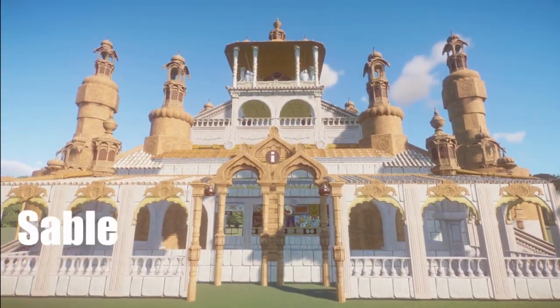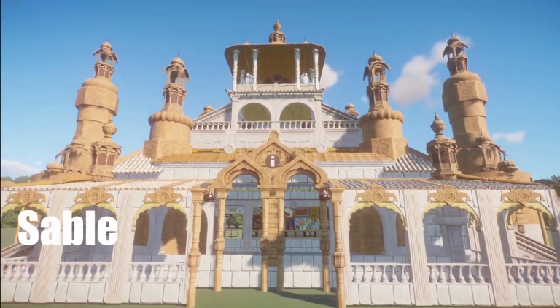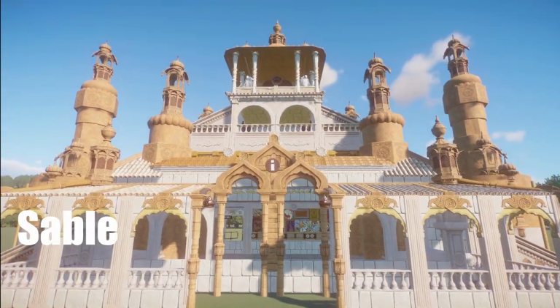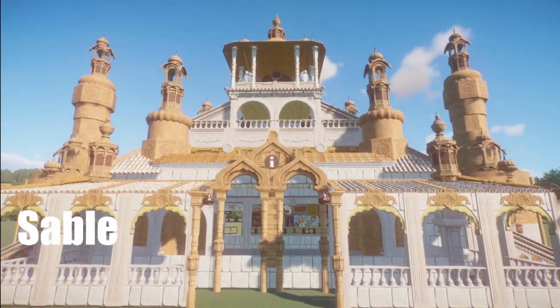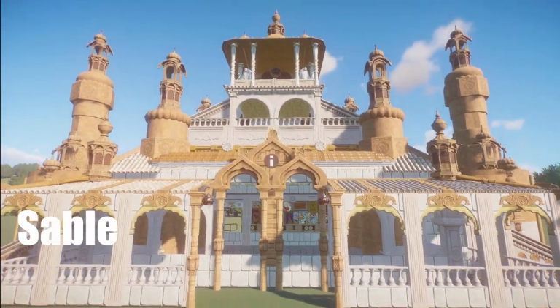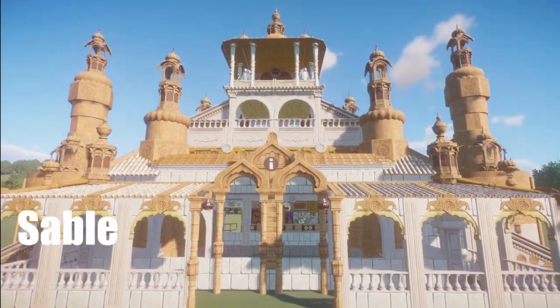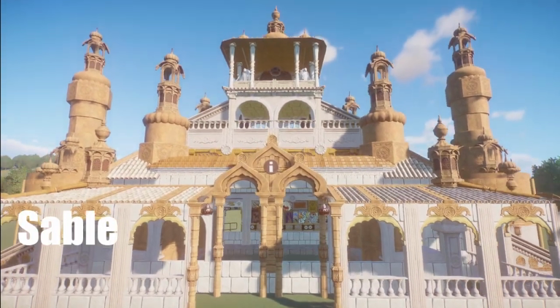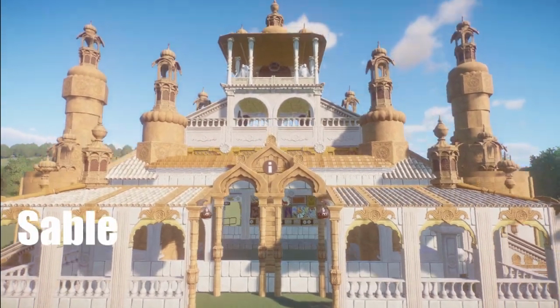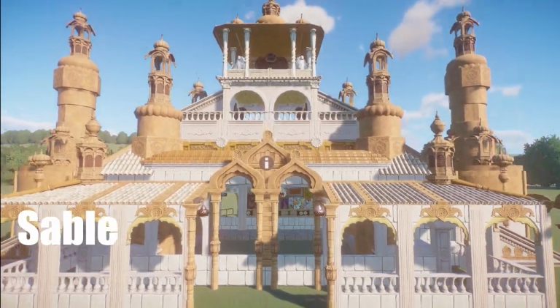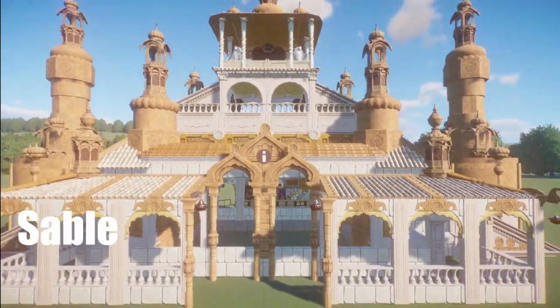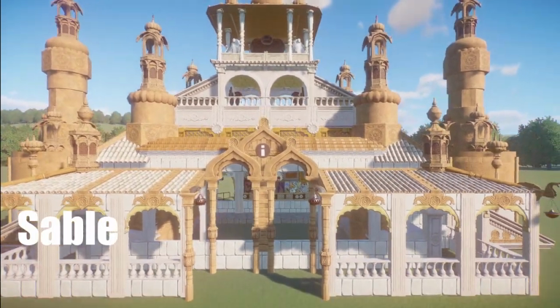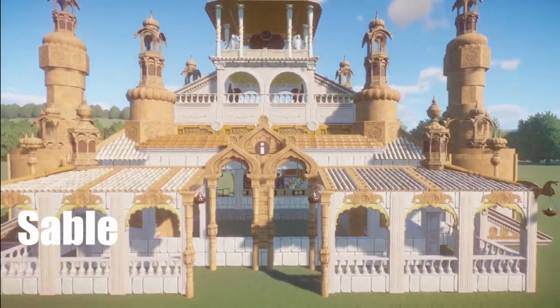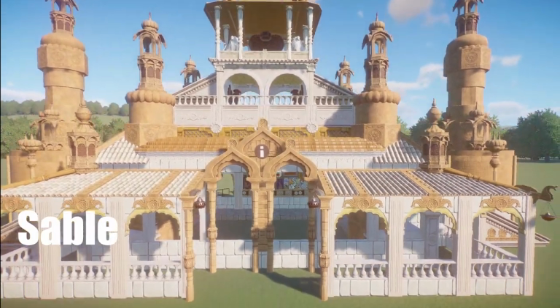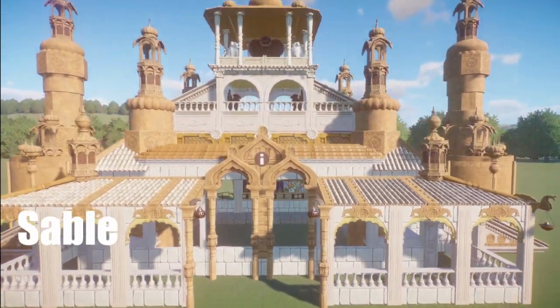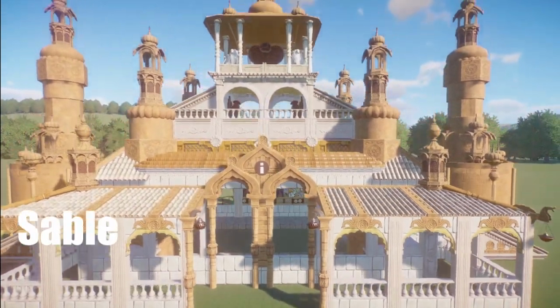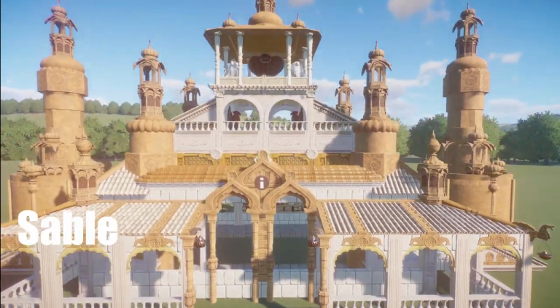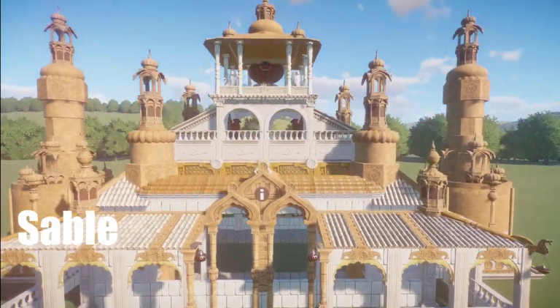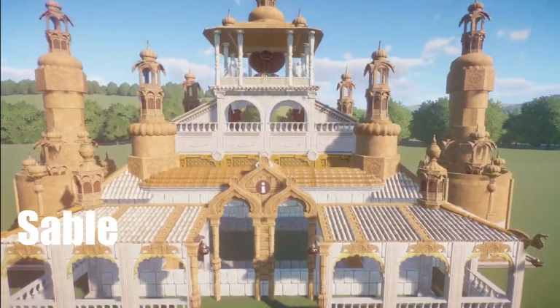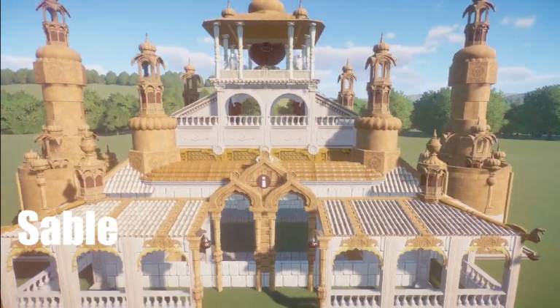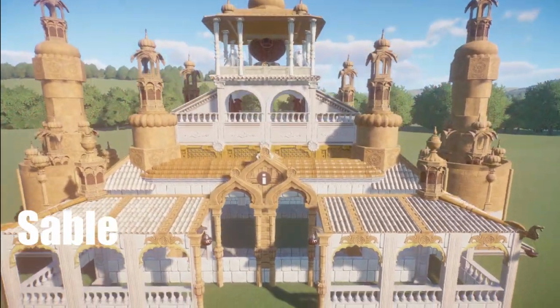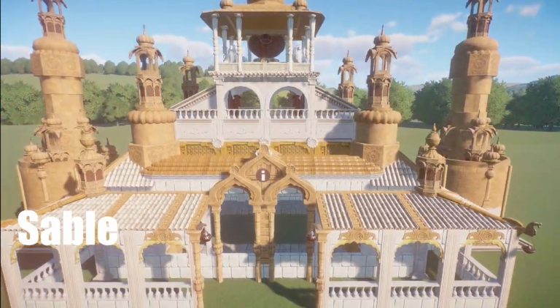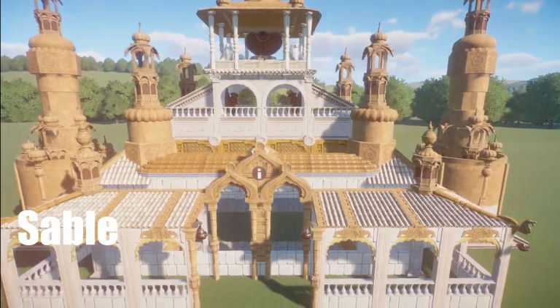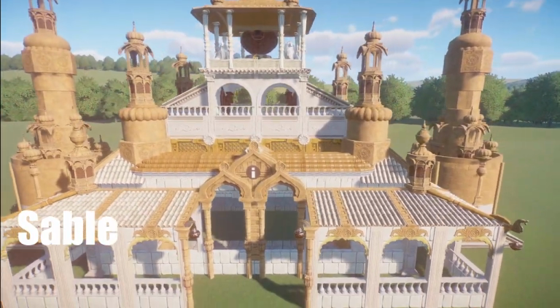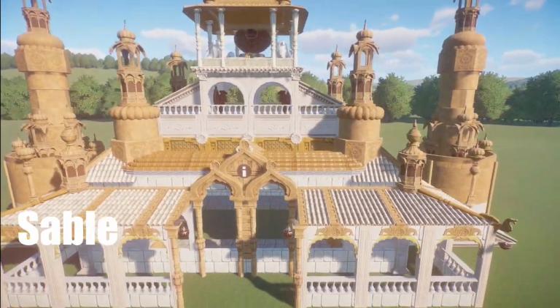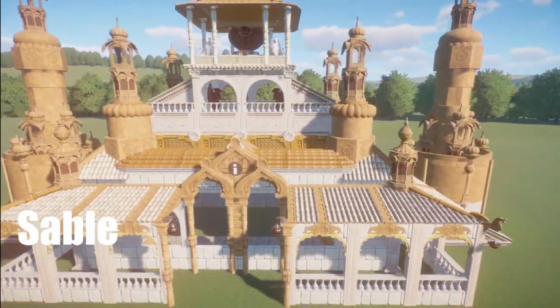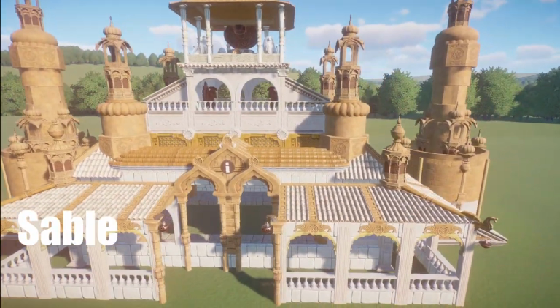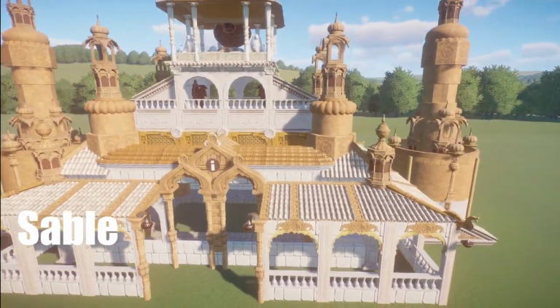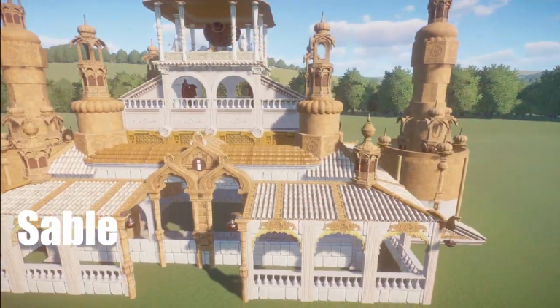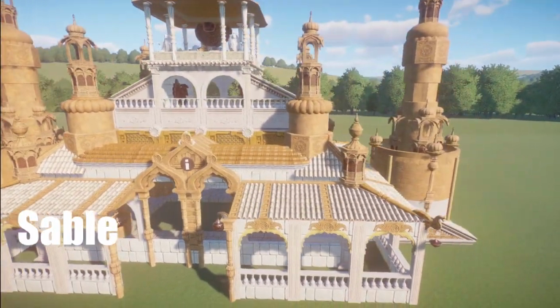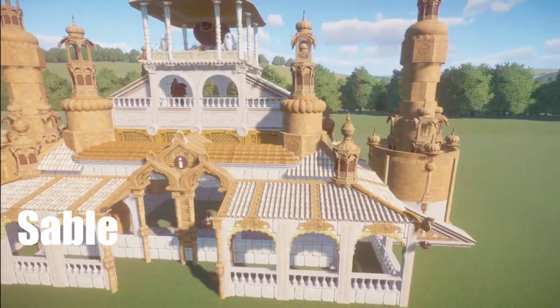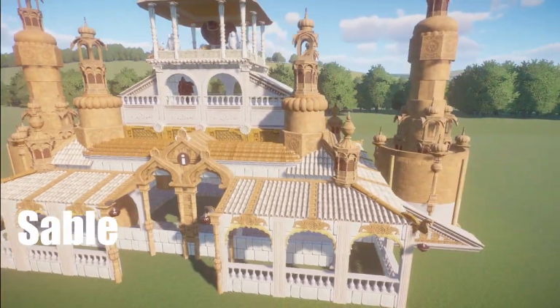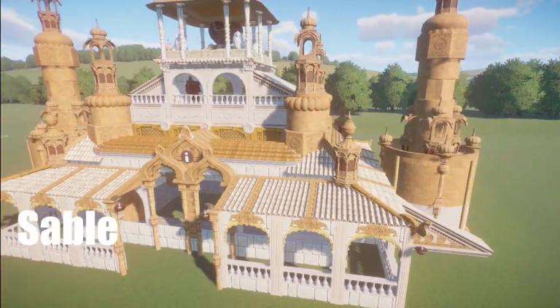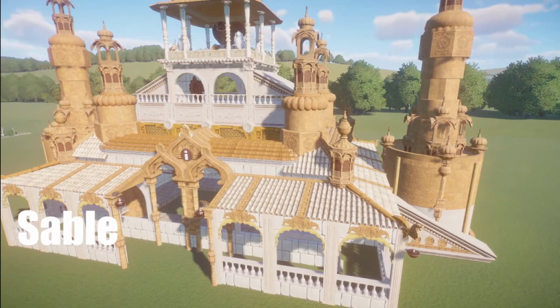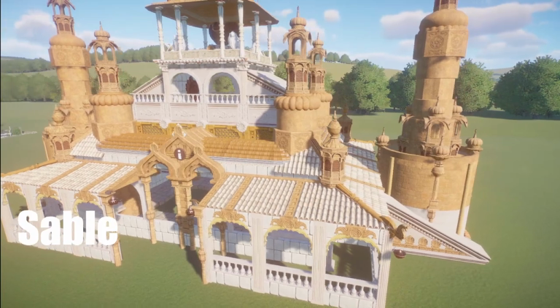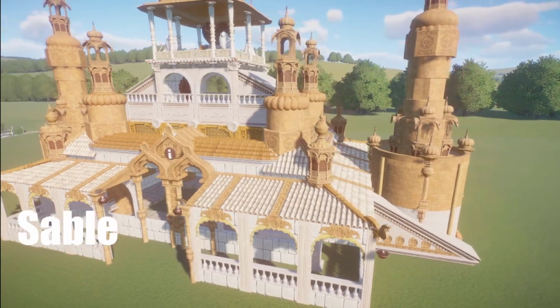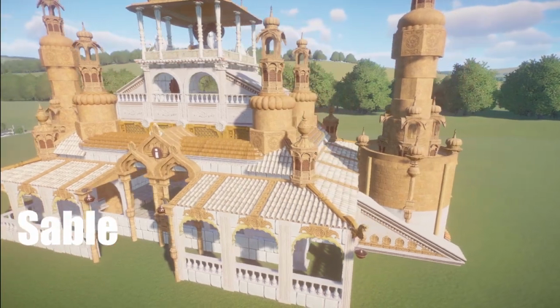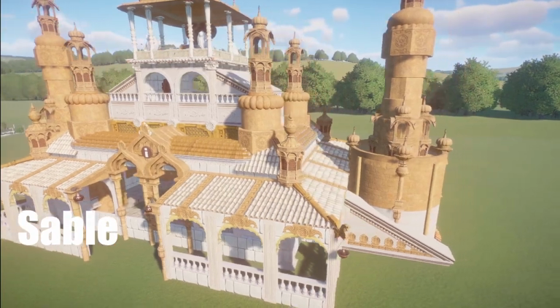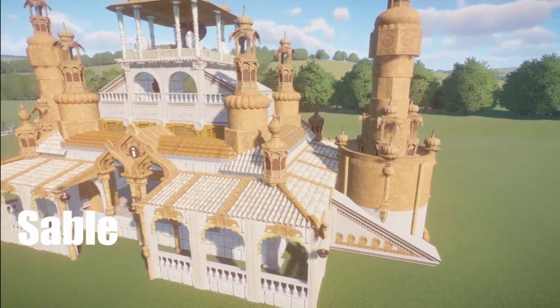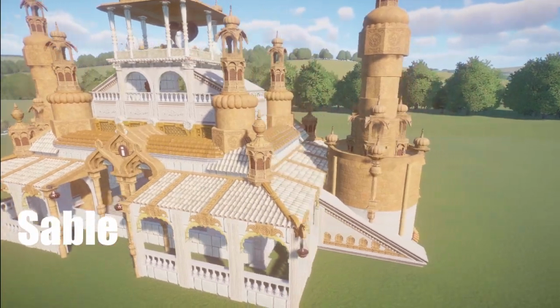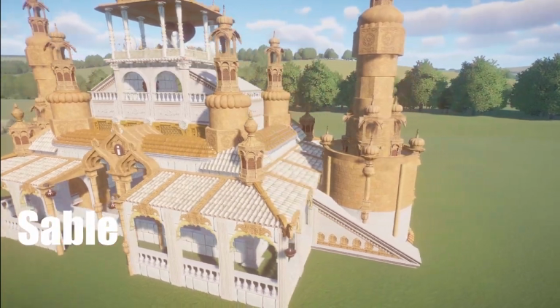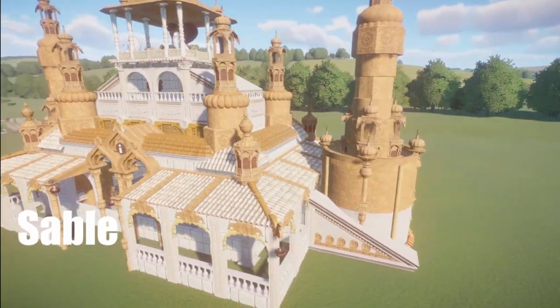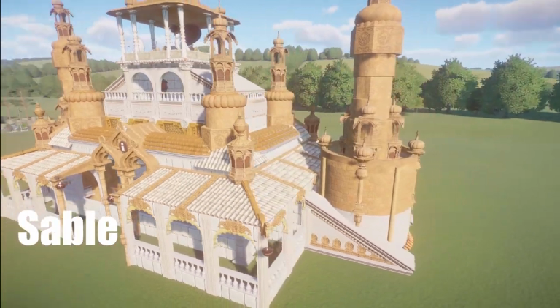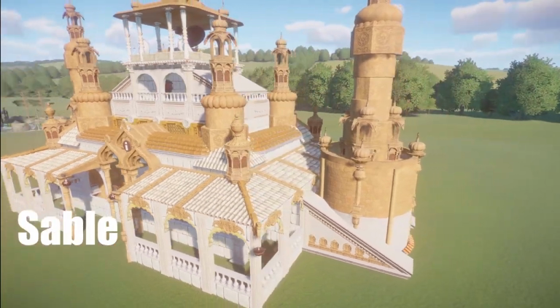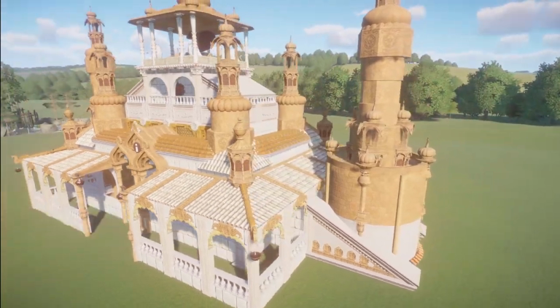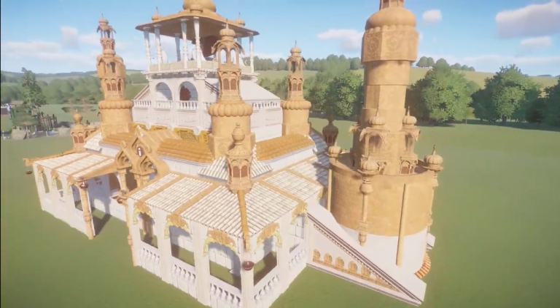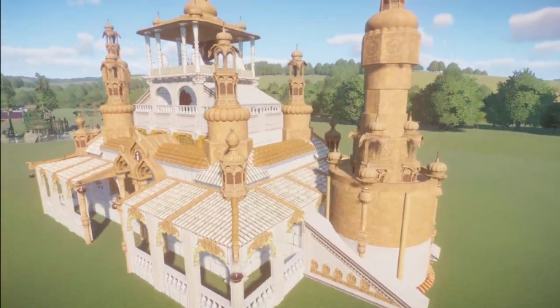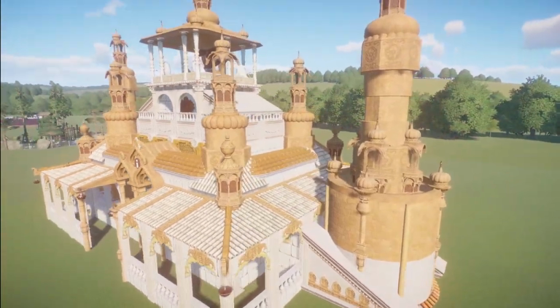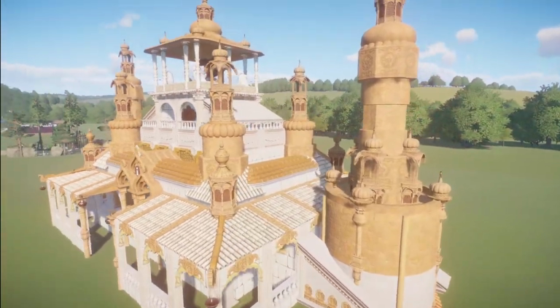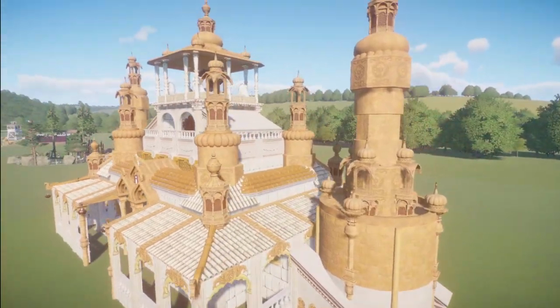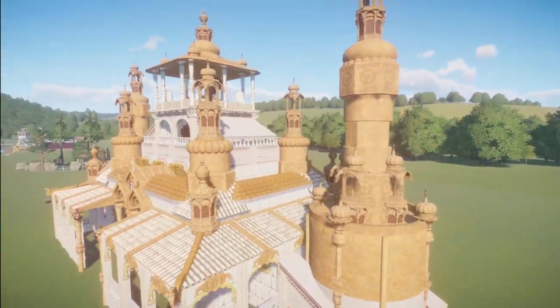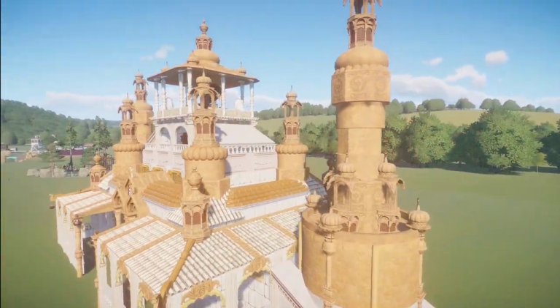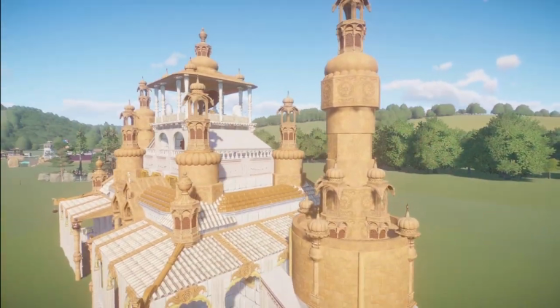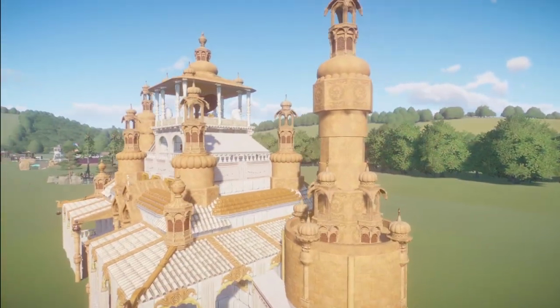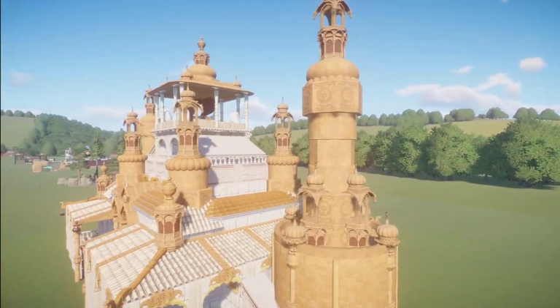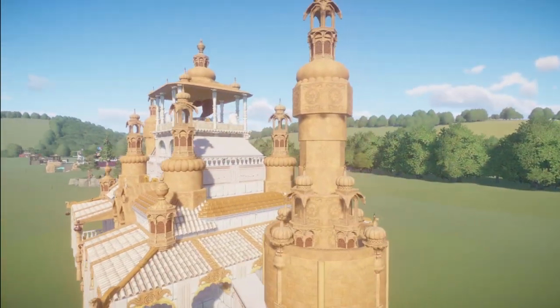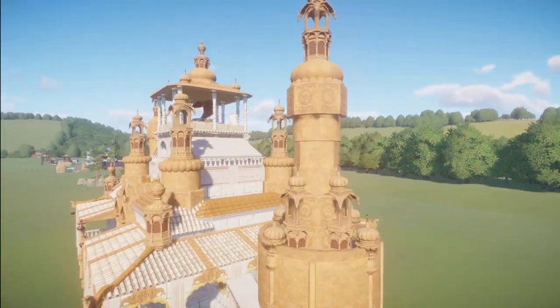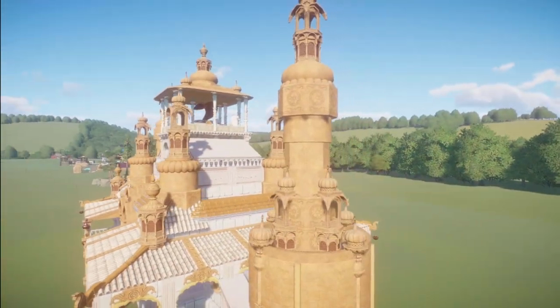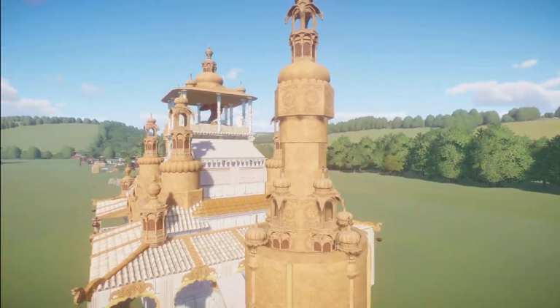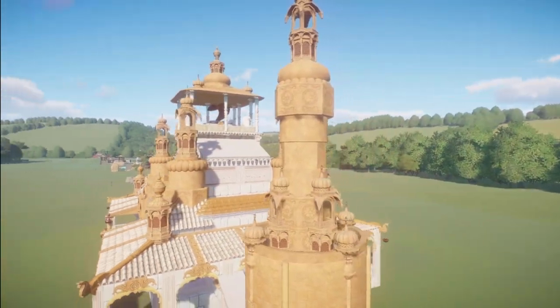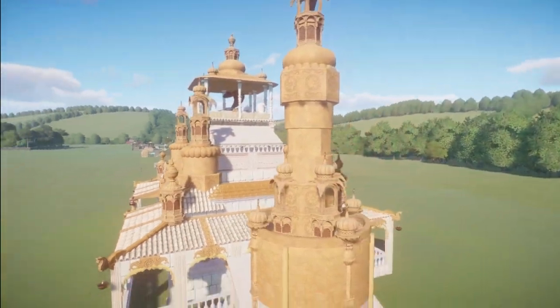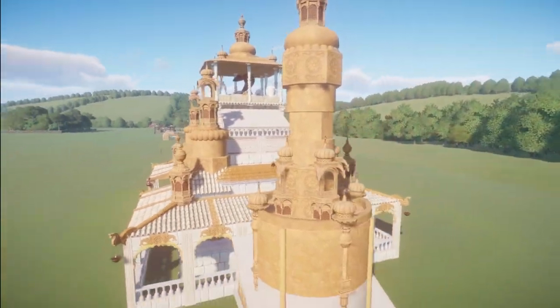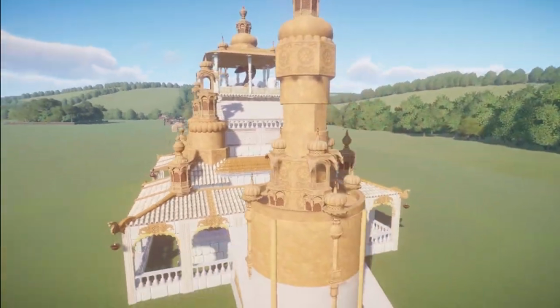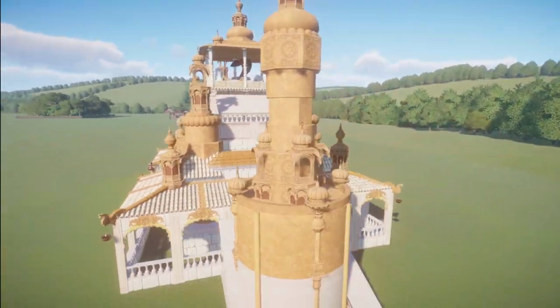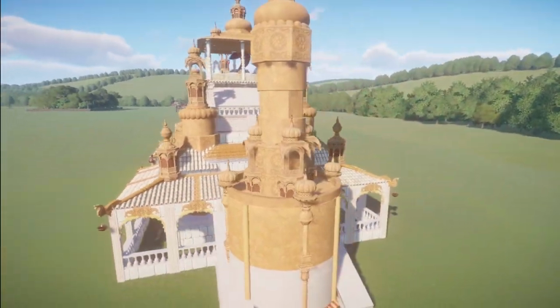Sable has made us an Indian Style Palace. You can bring this into your zoo for right around $35,000.